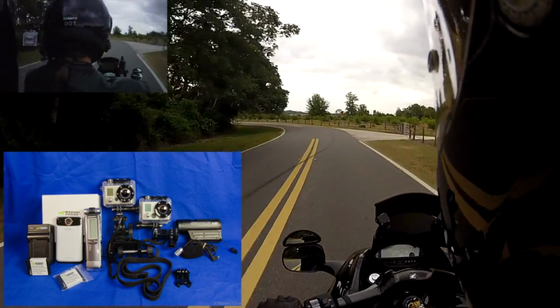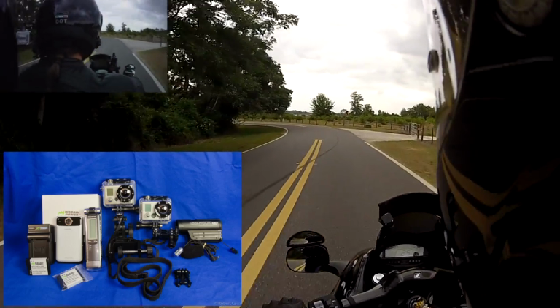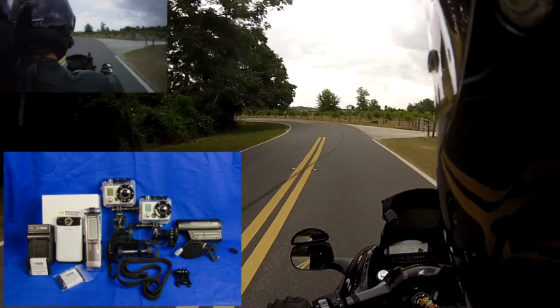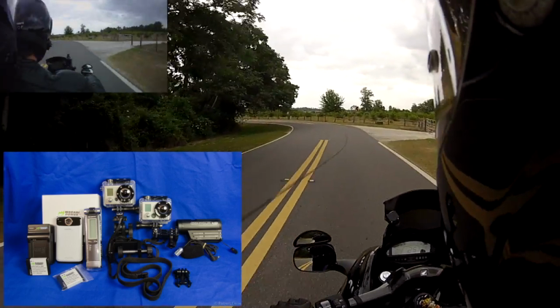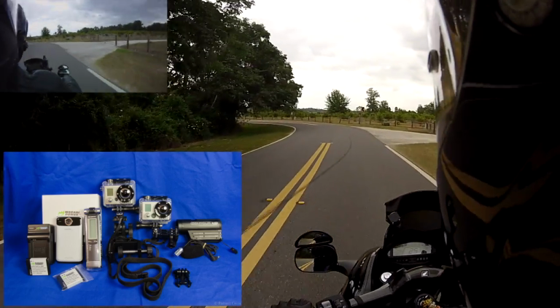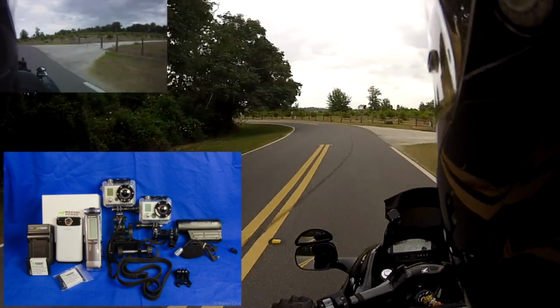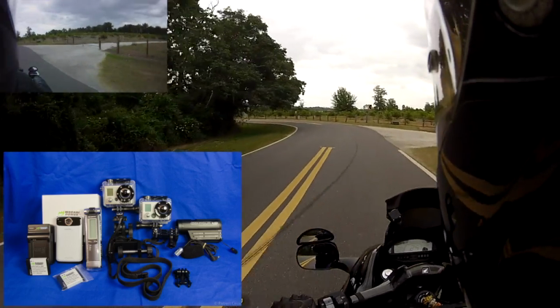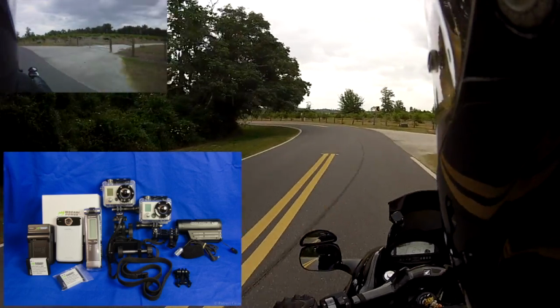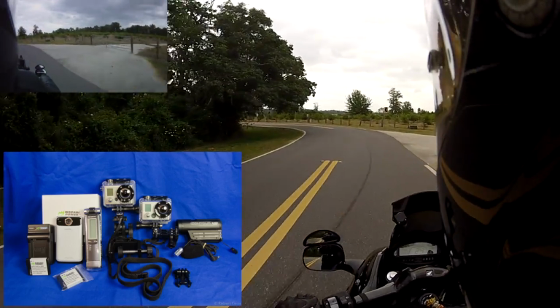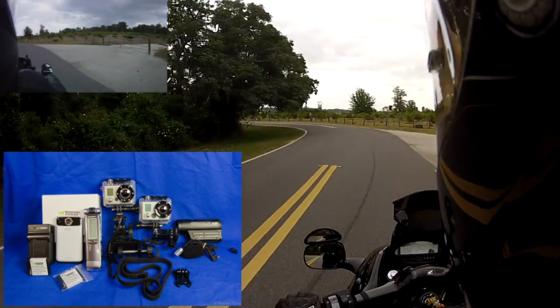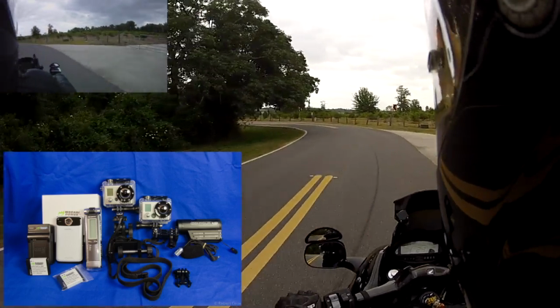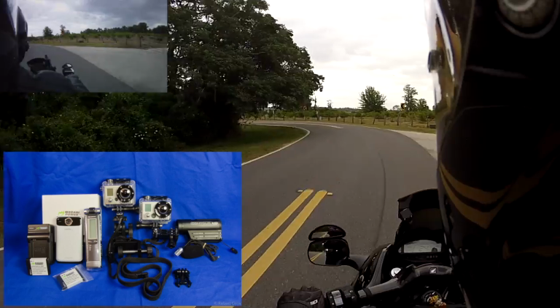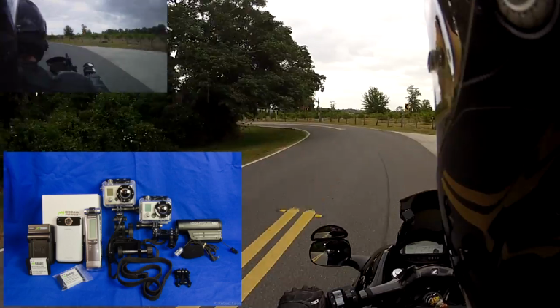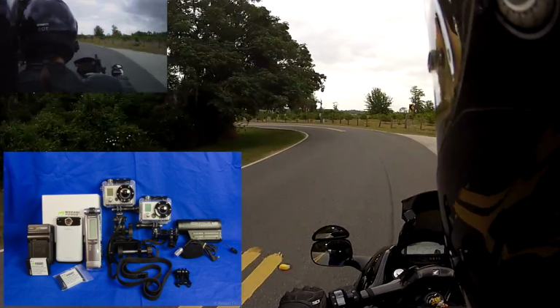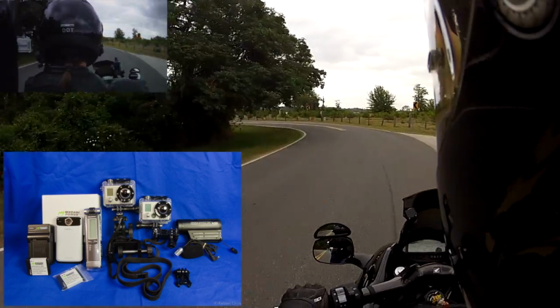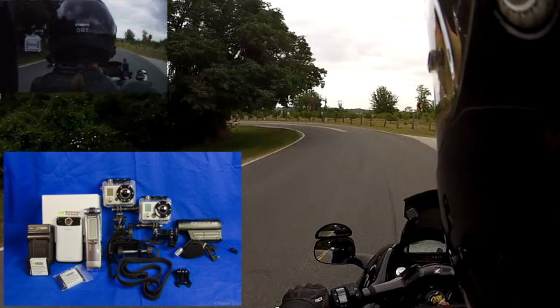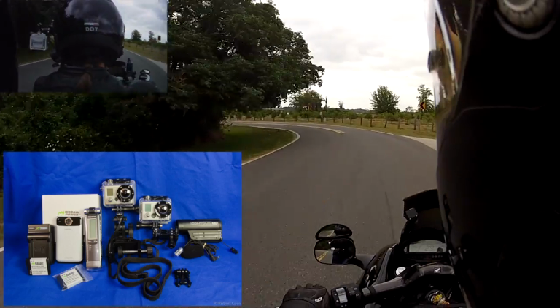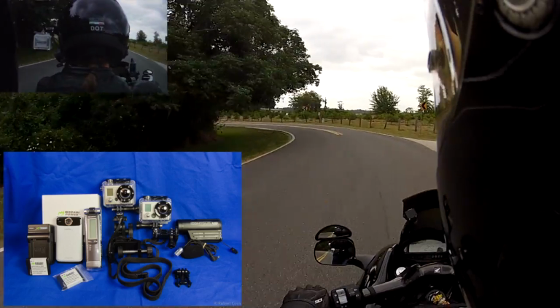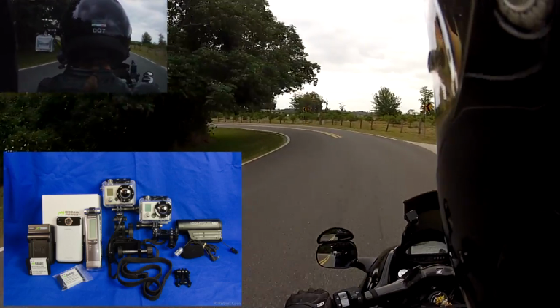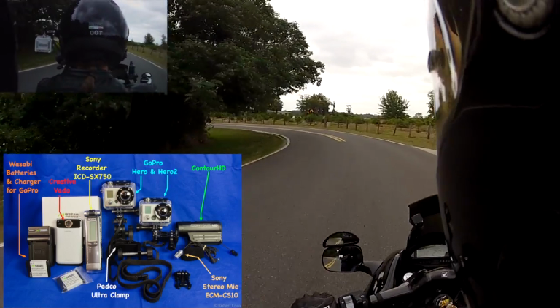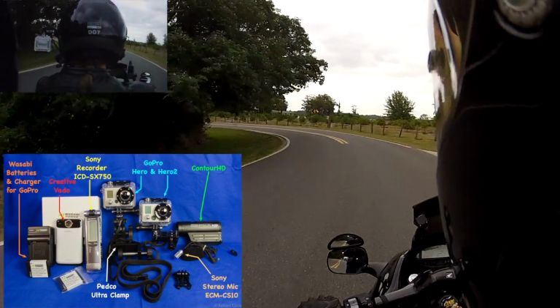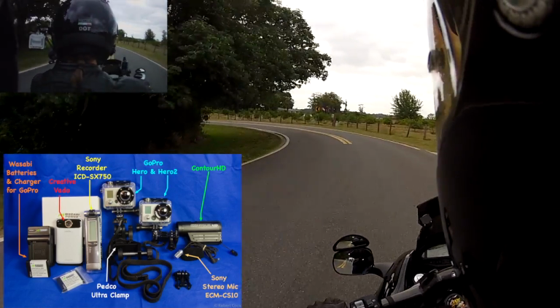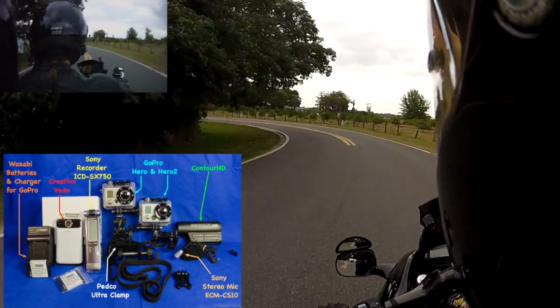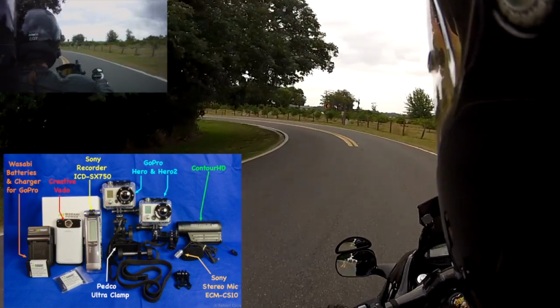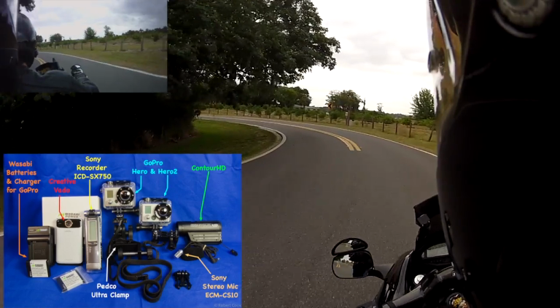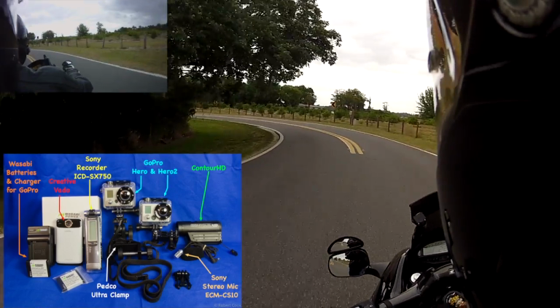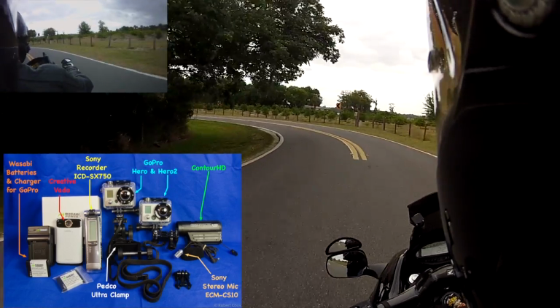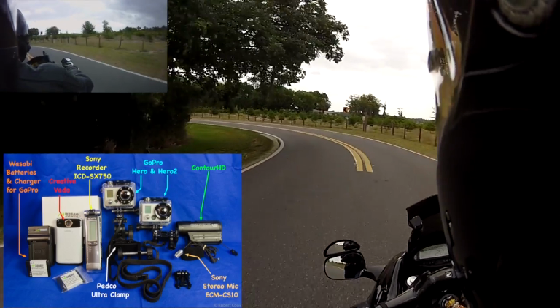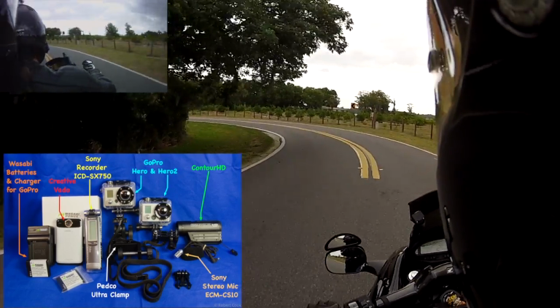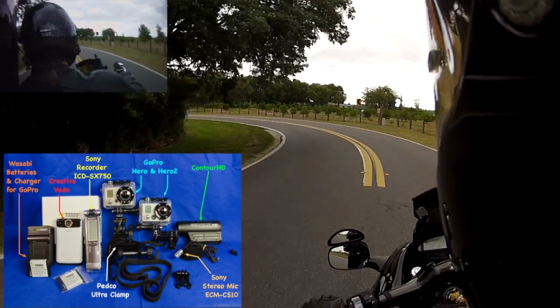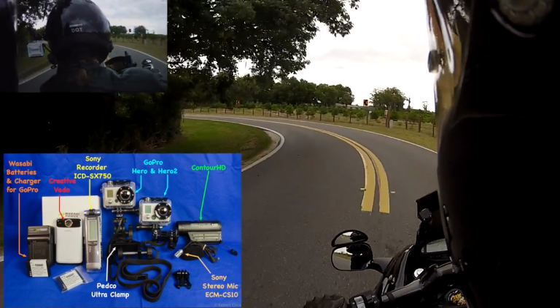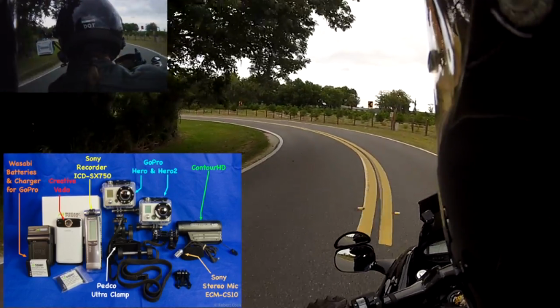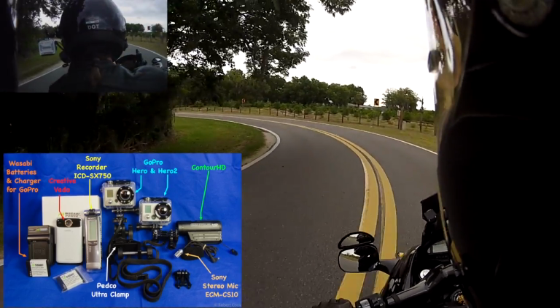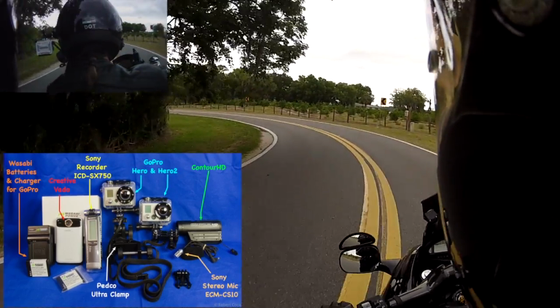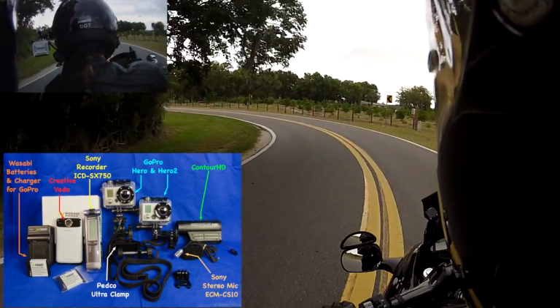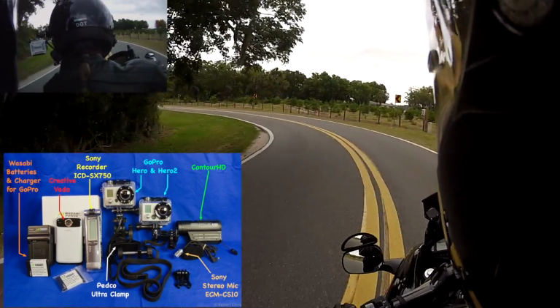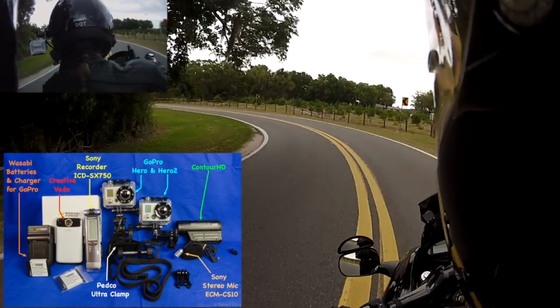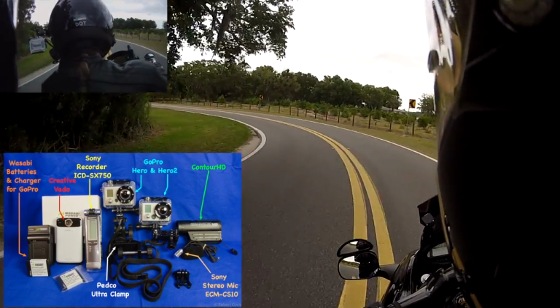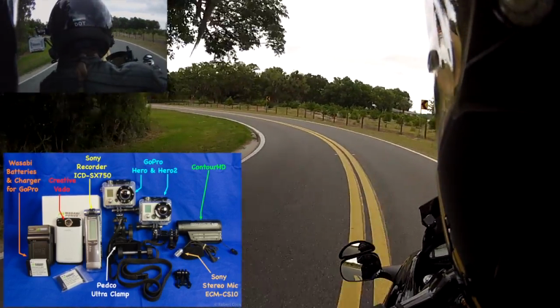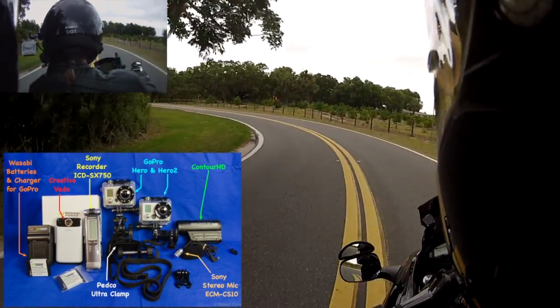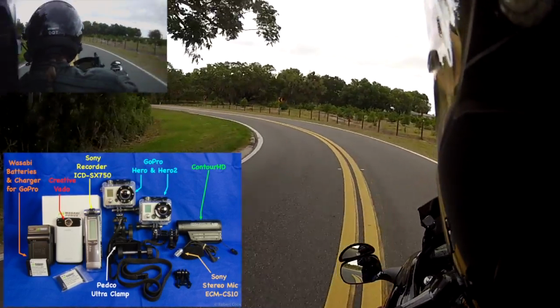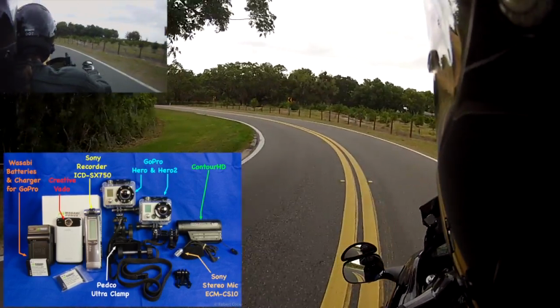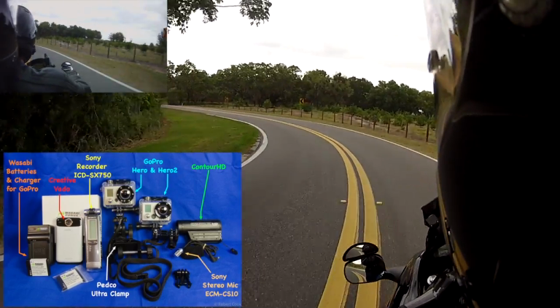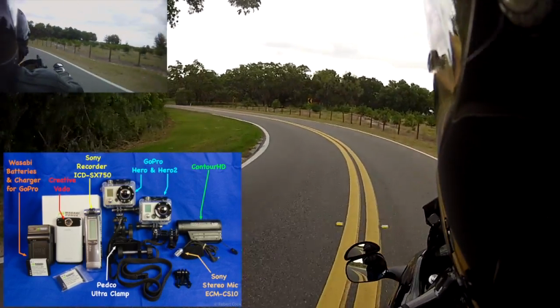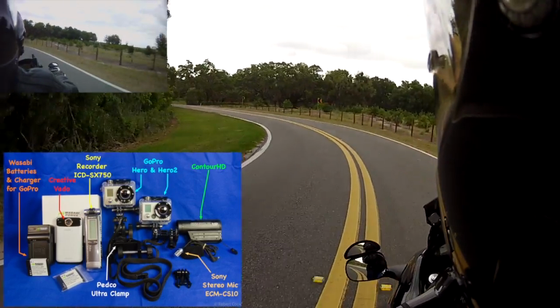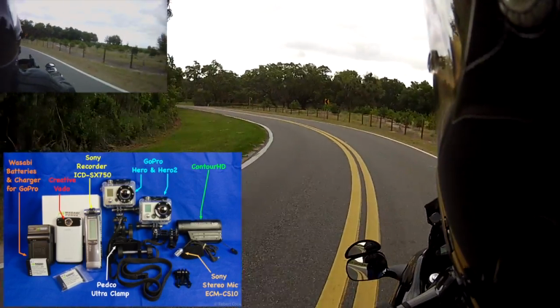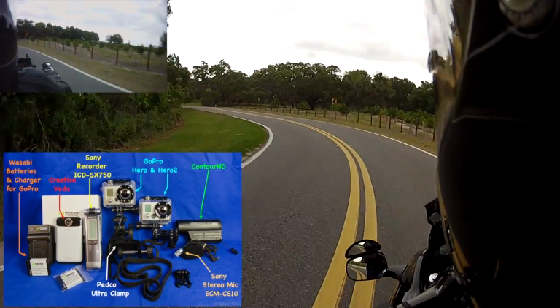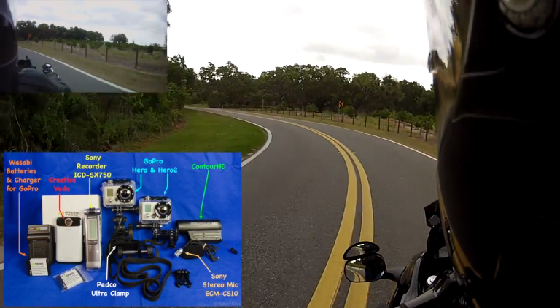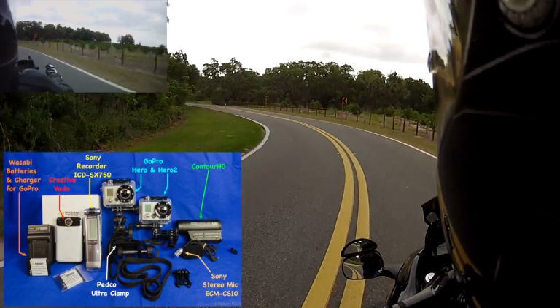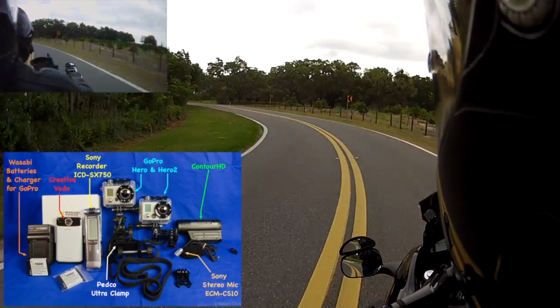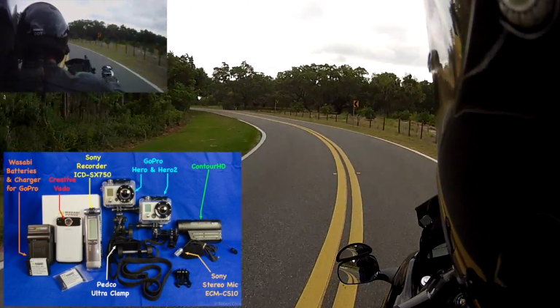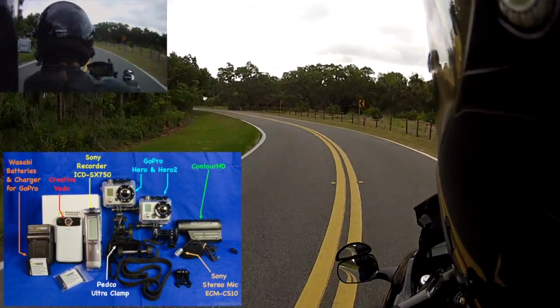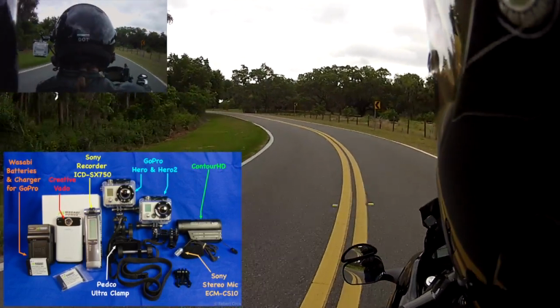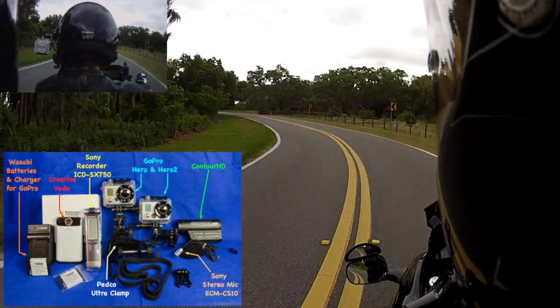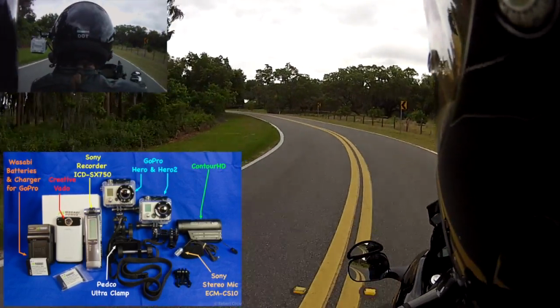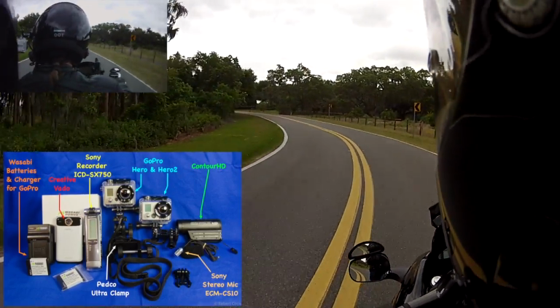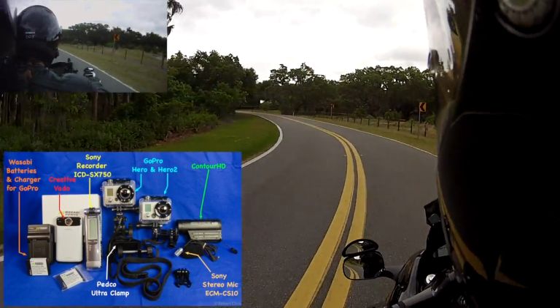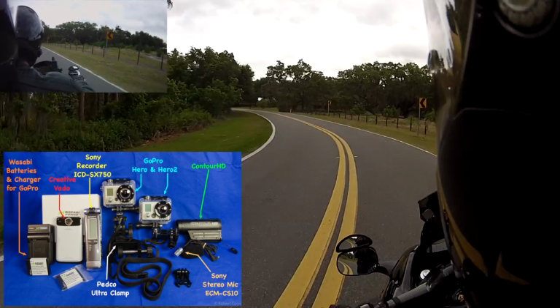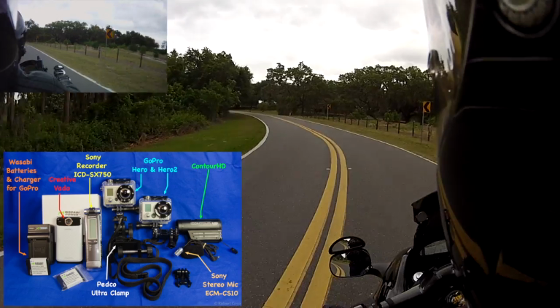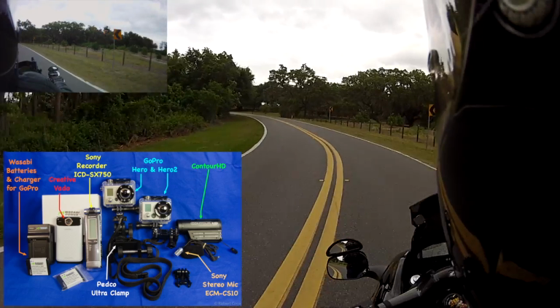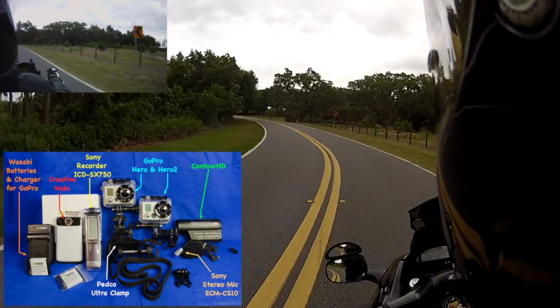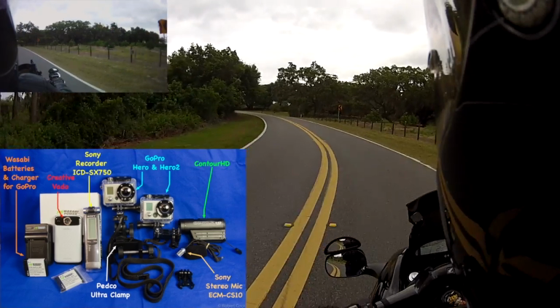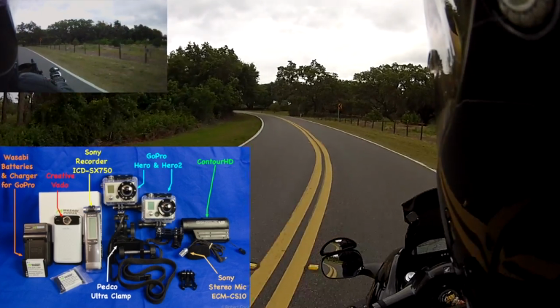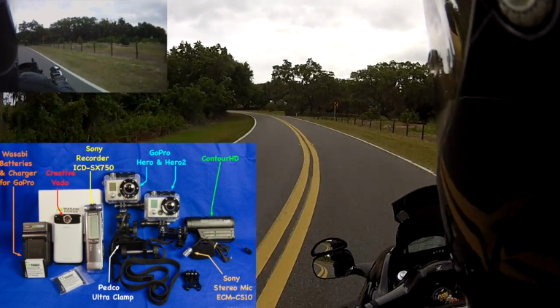Anyway, so that's my basic setup. I'll throw some pictures up here of everything so you can see what I'm doing.